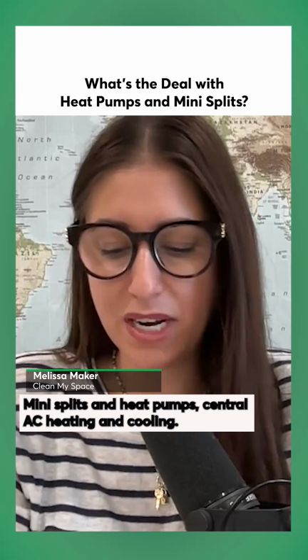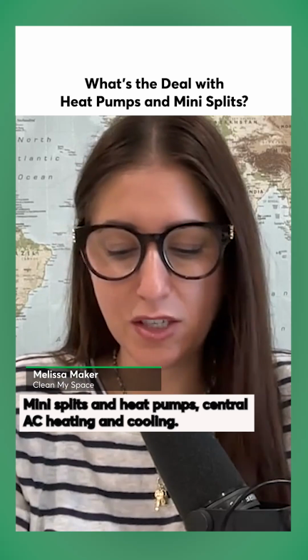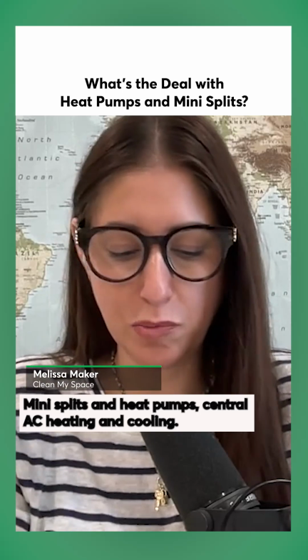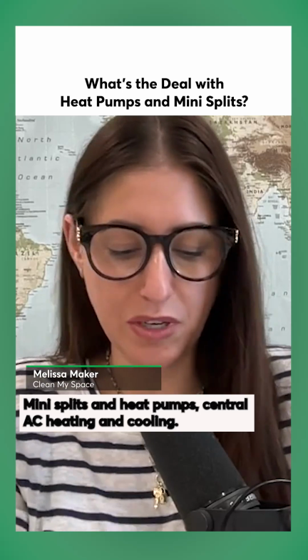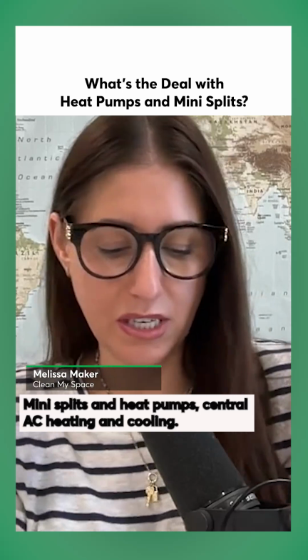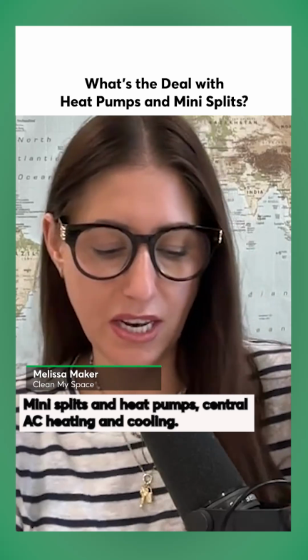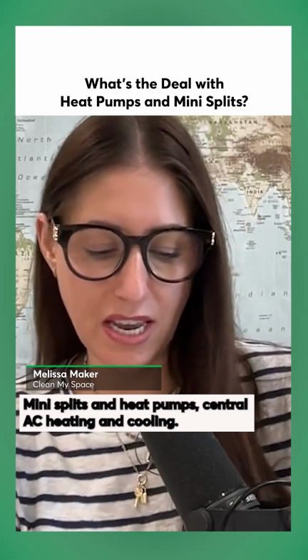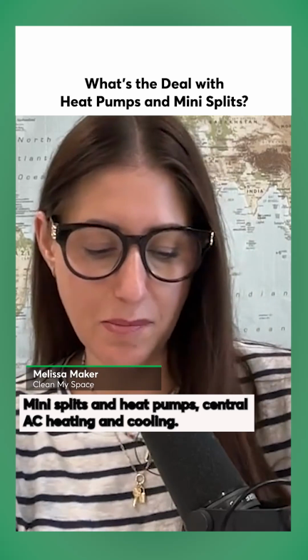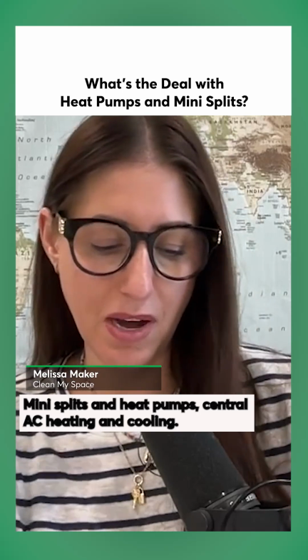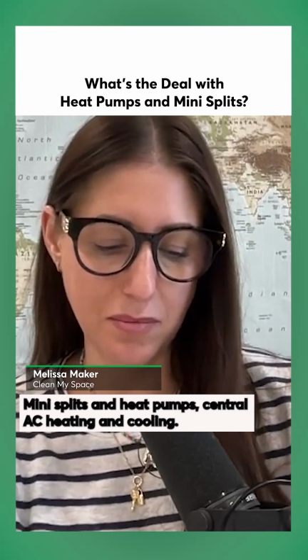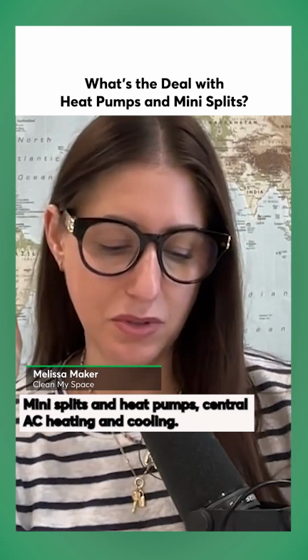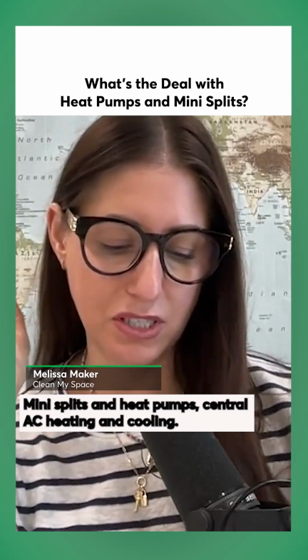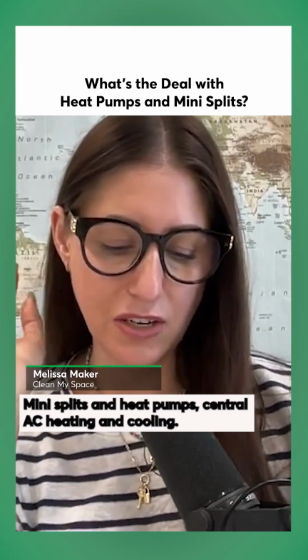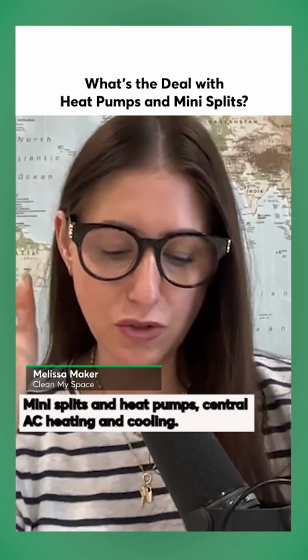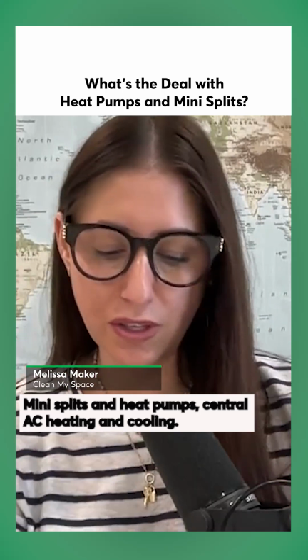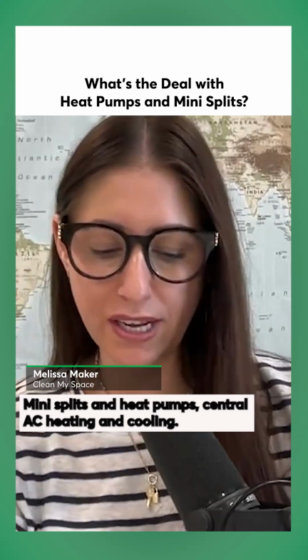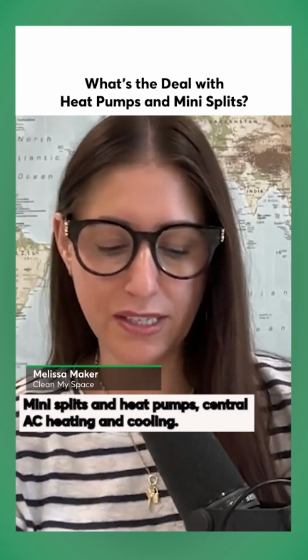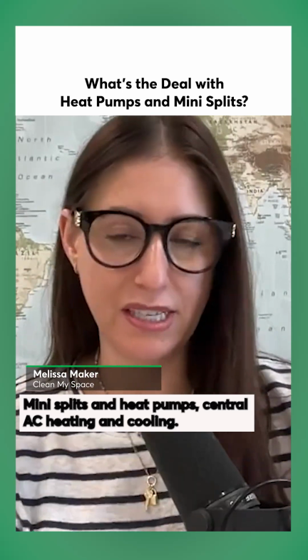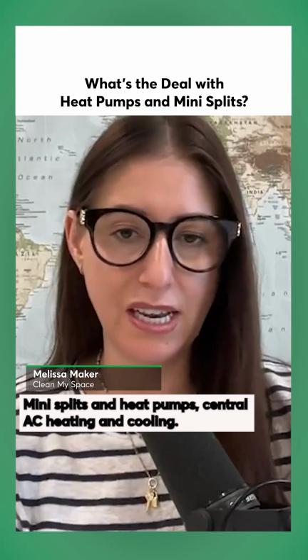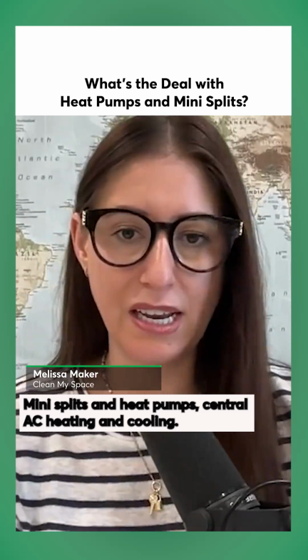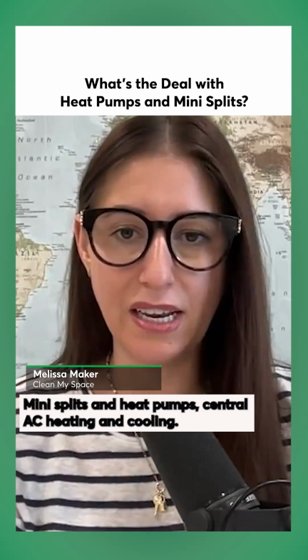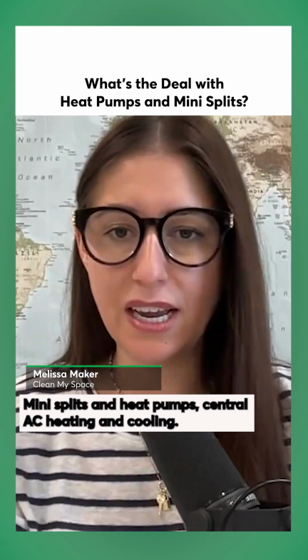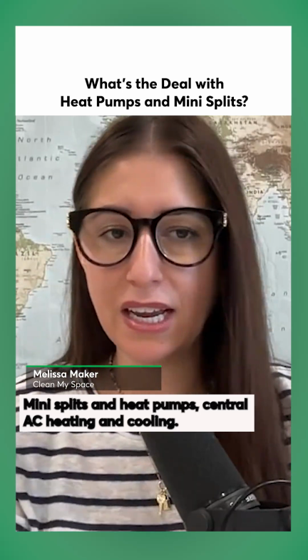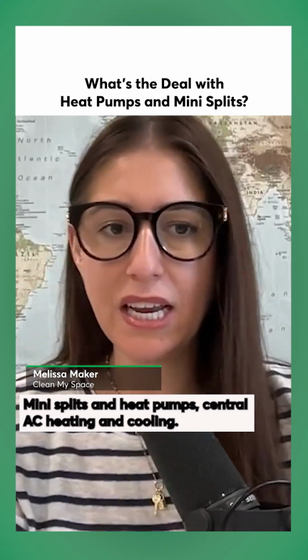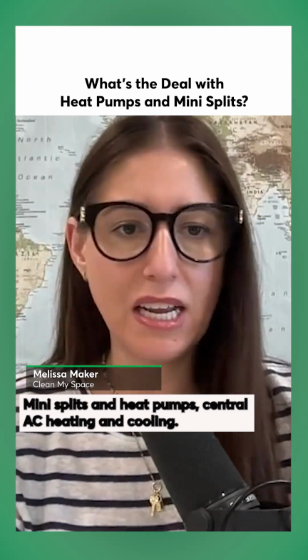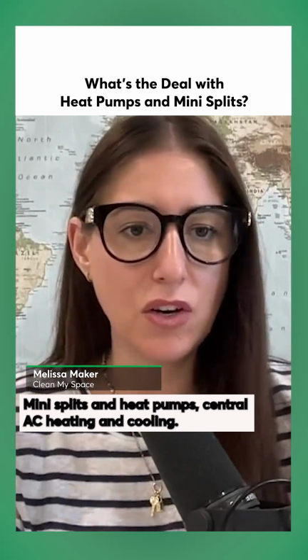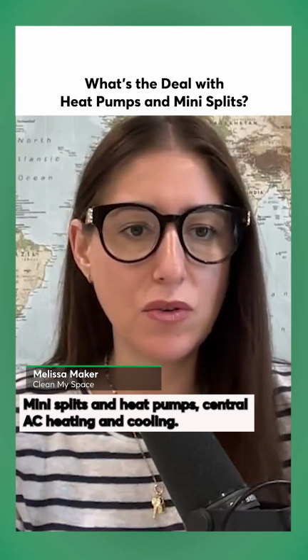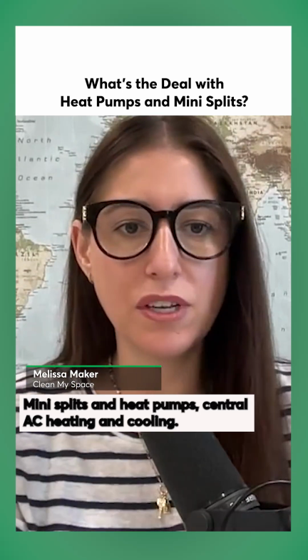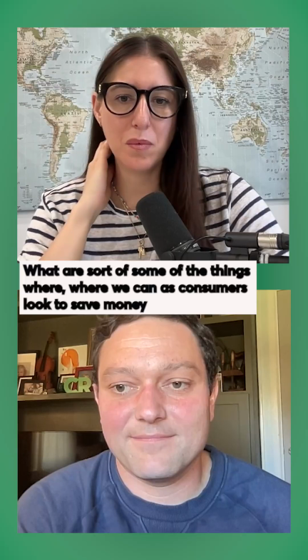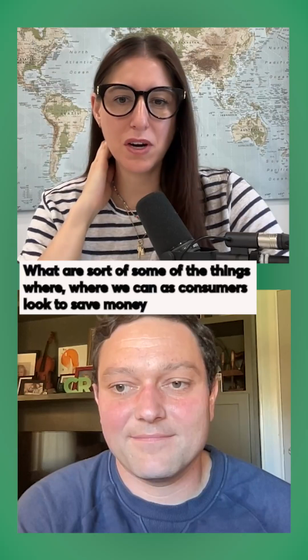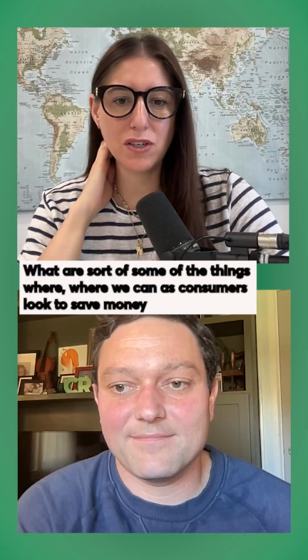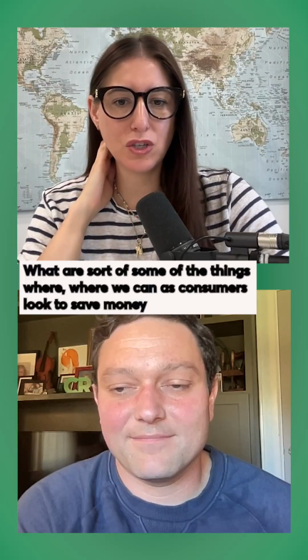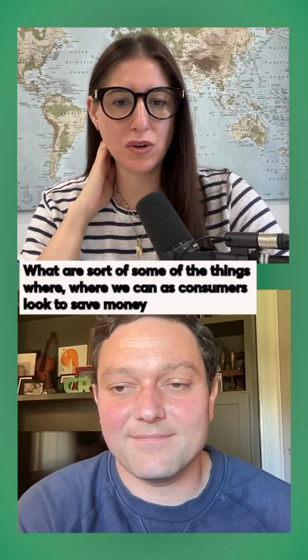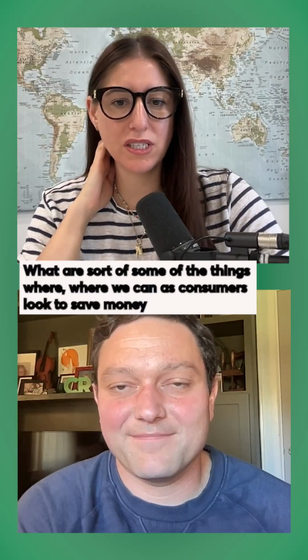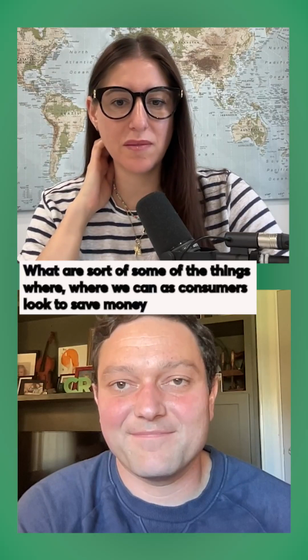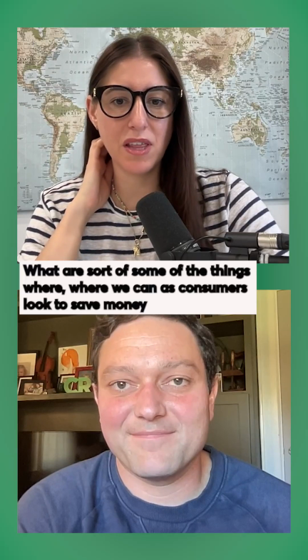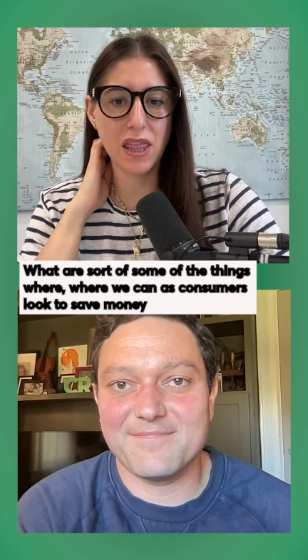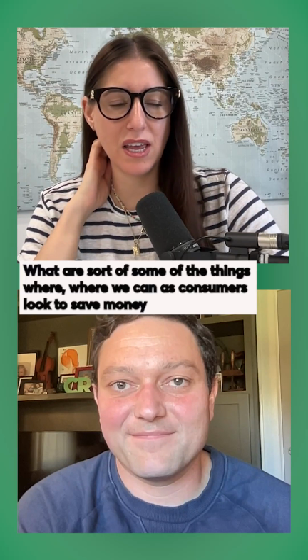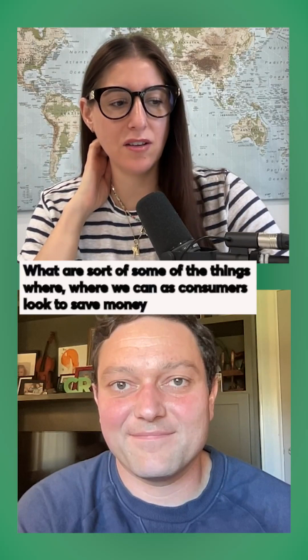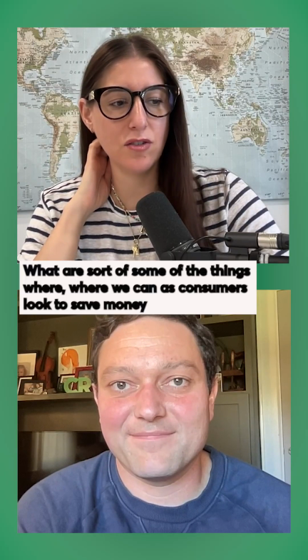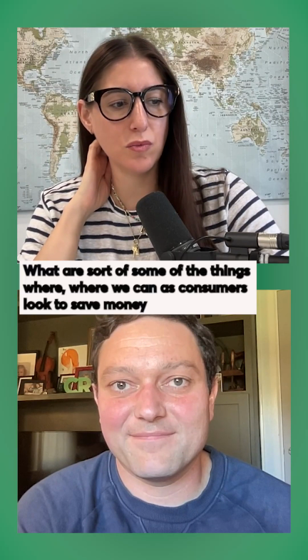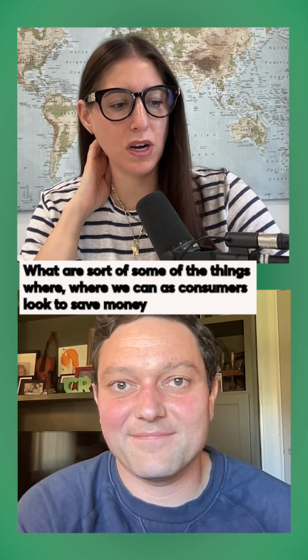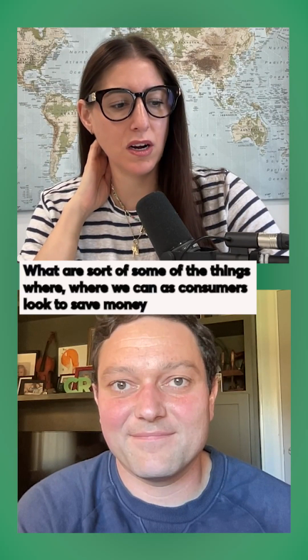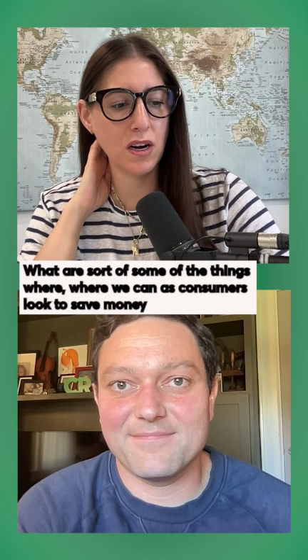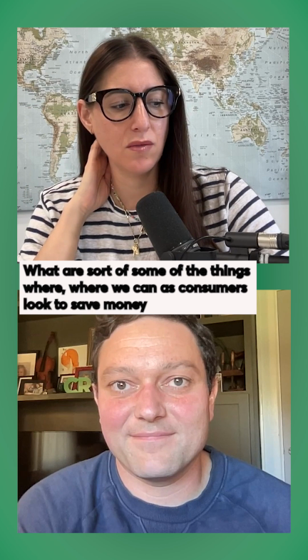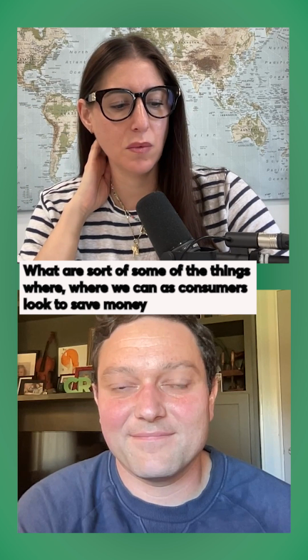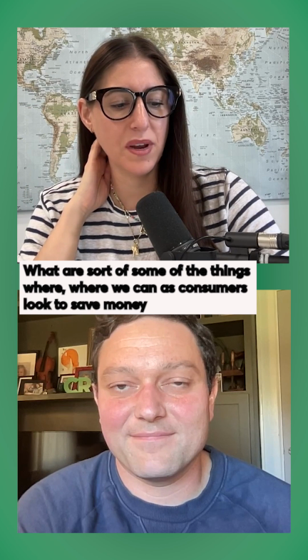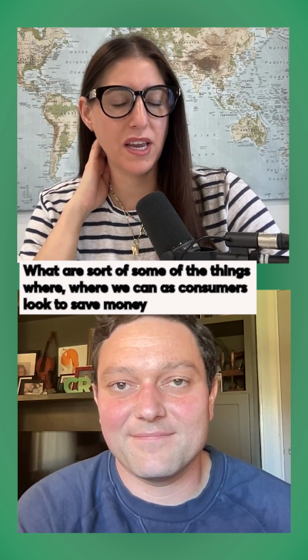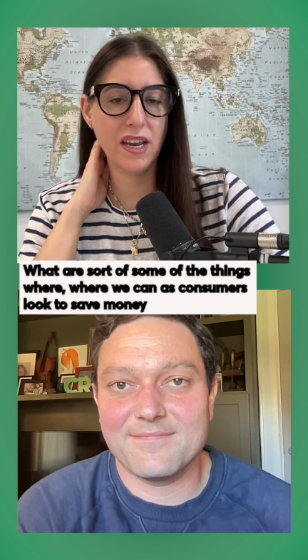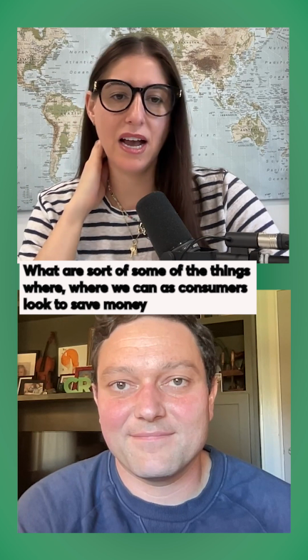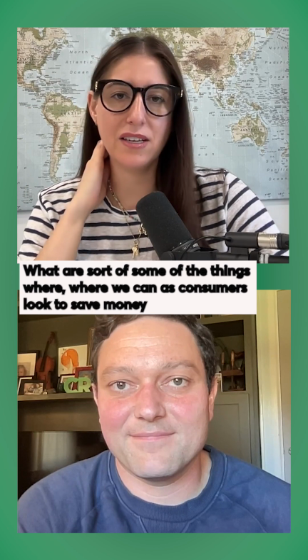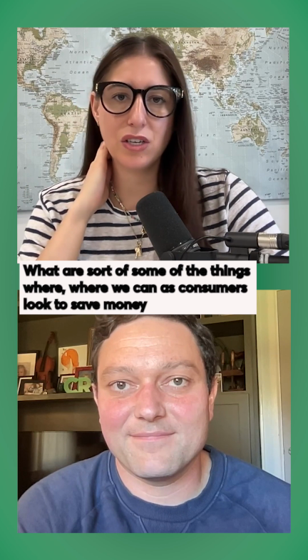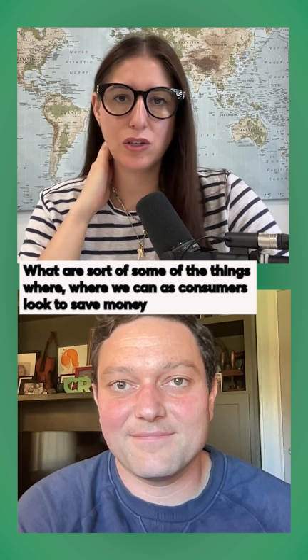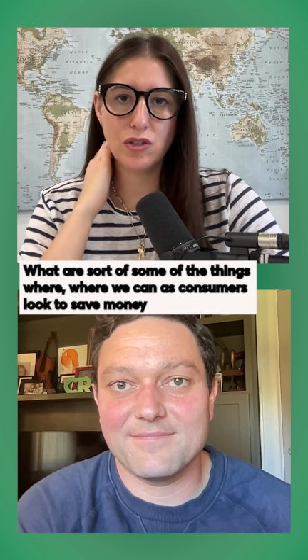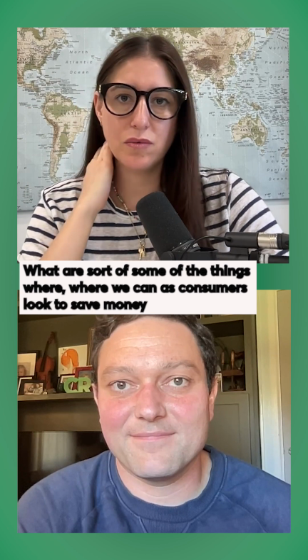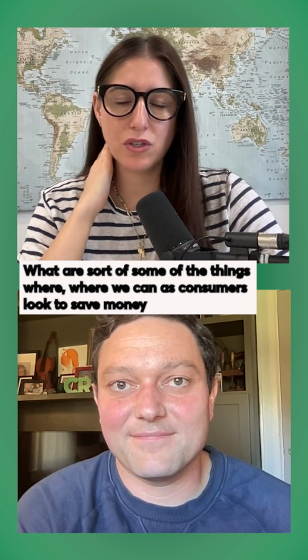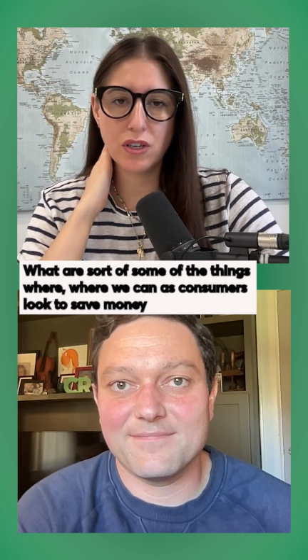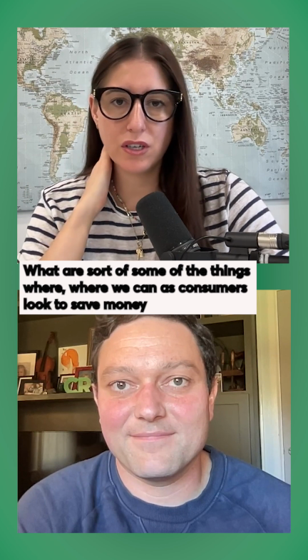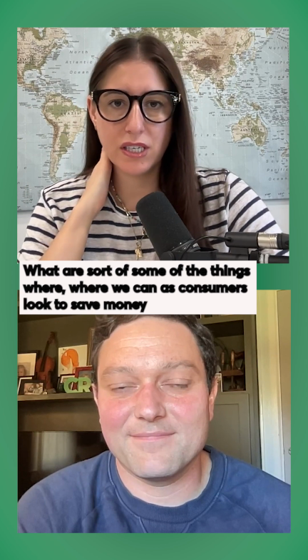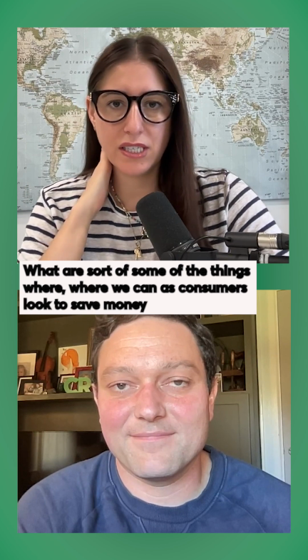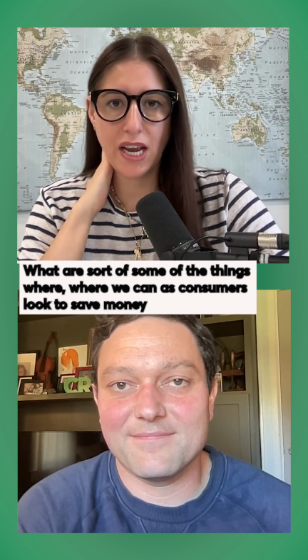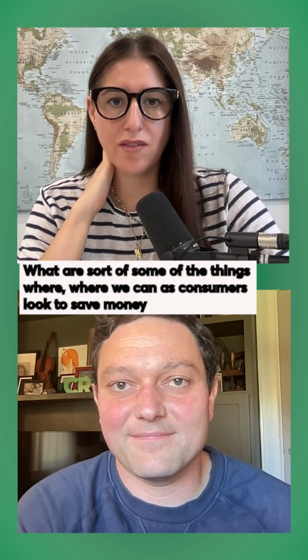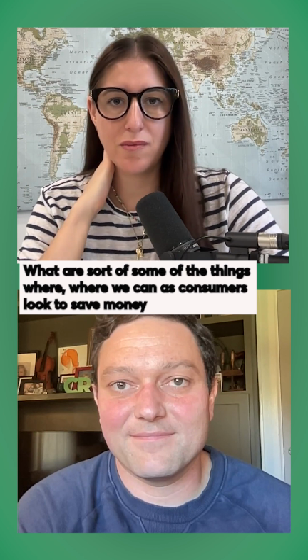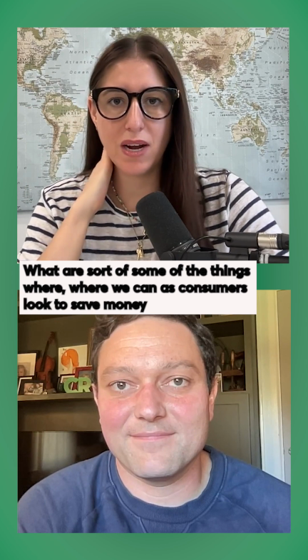Mini splits and heat pumps, central AC, heating and cooling — what are some of the things where we can, as consumers, look to save money?